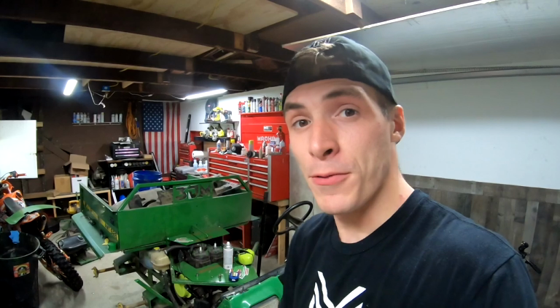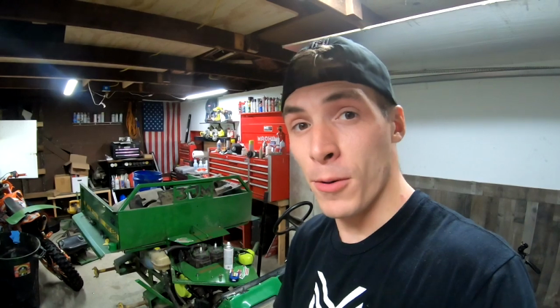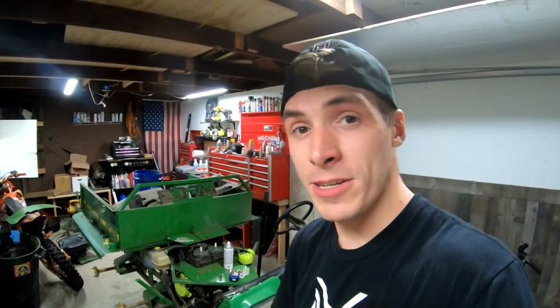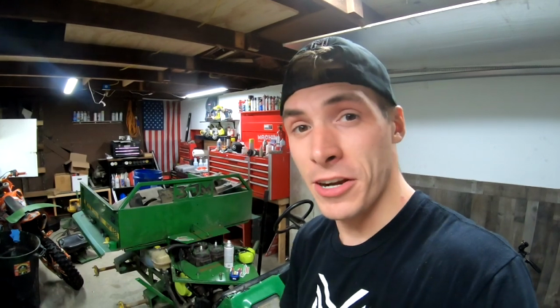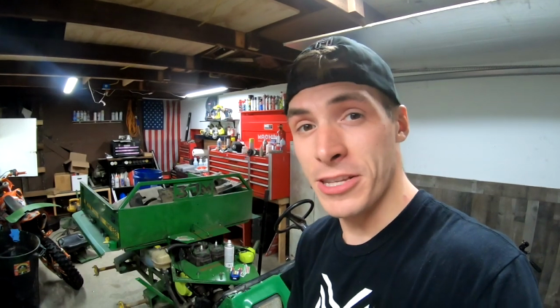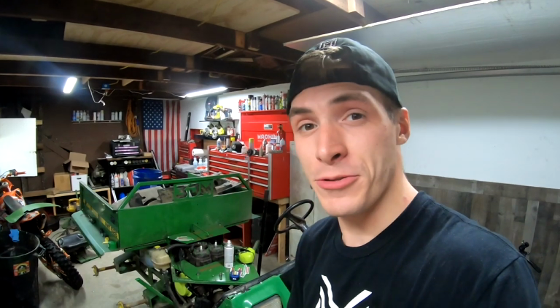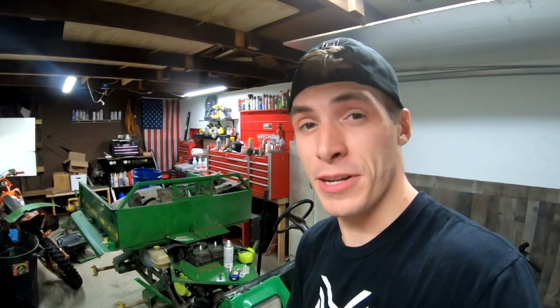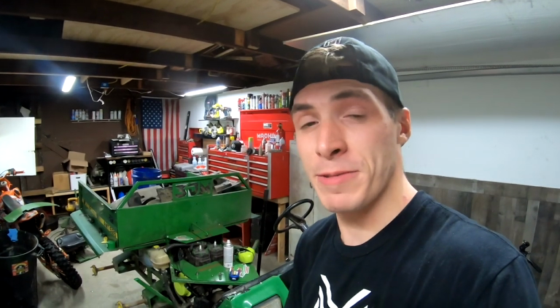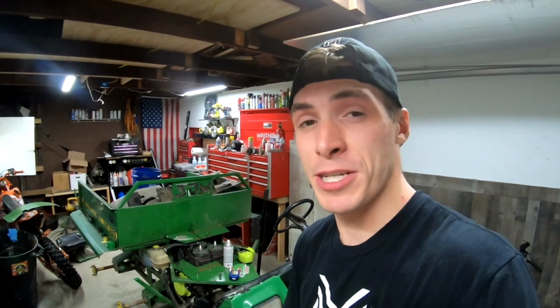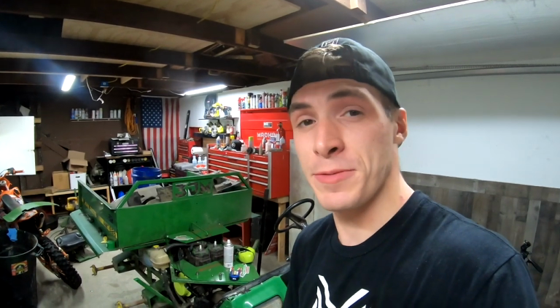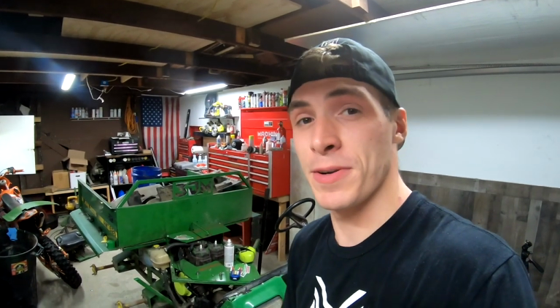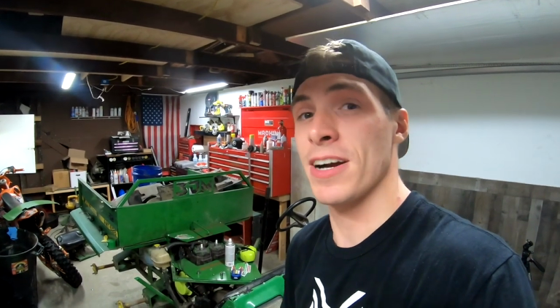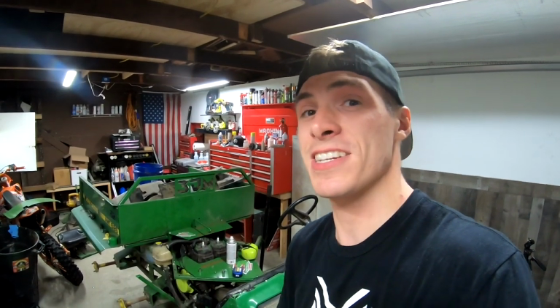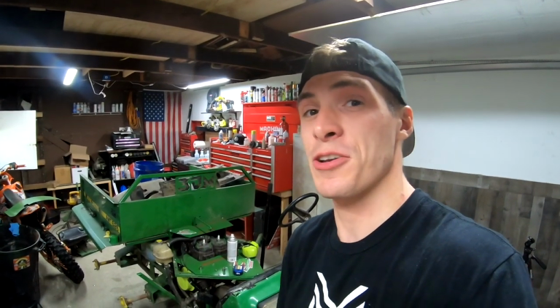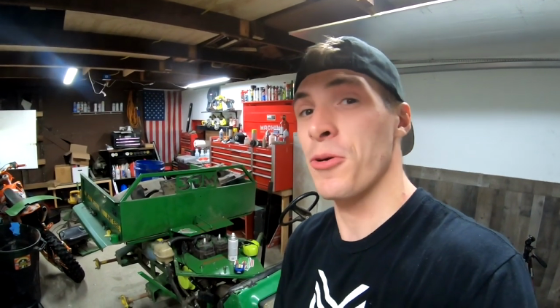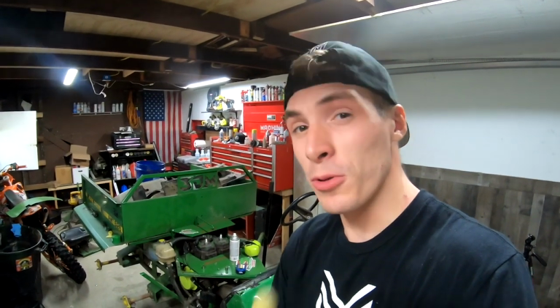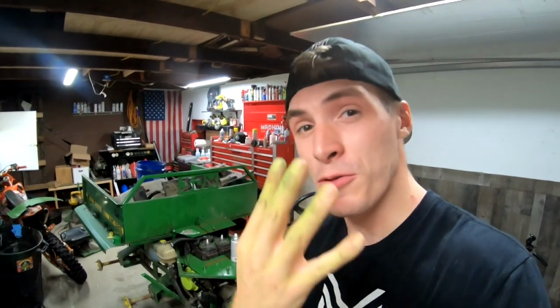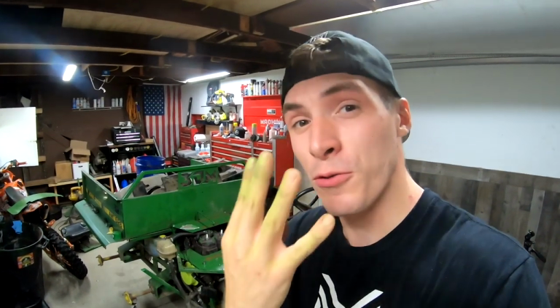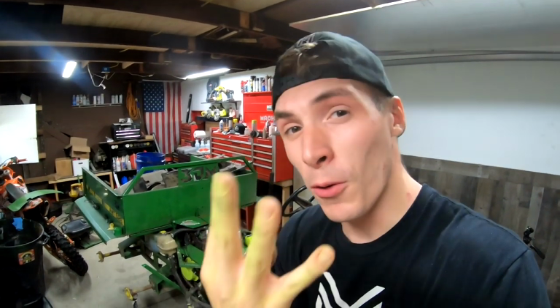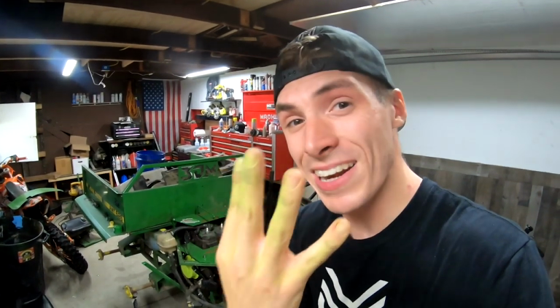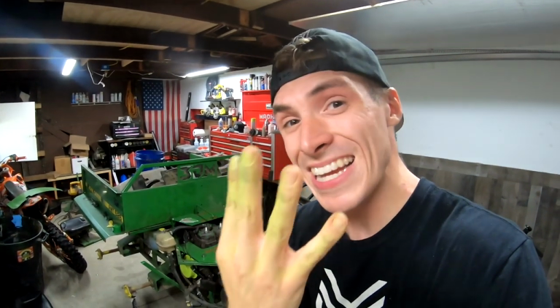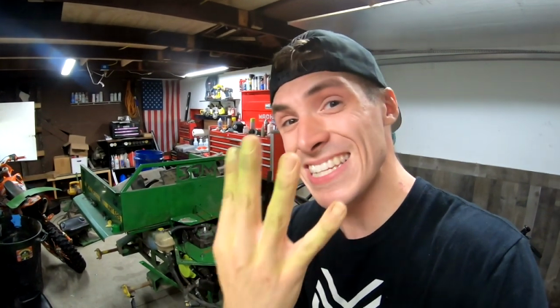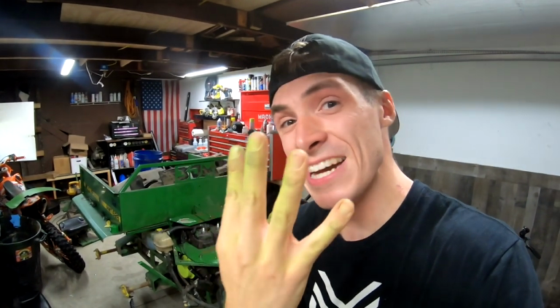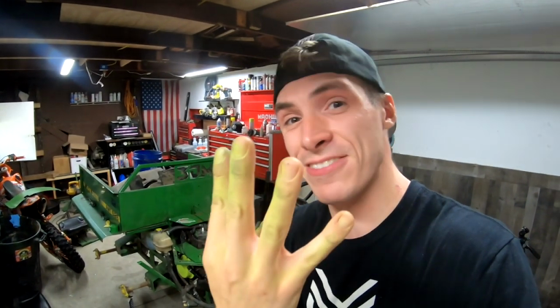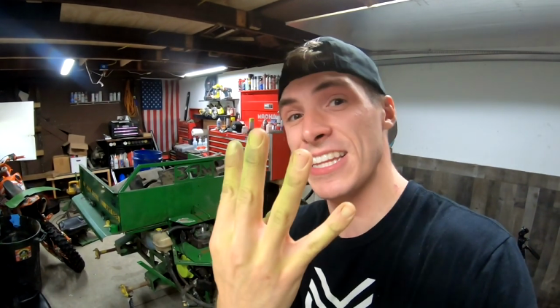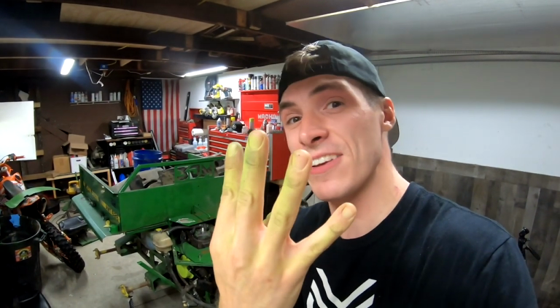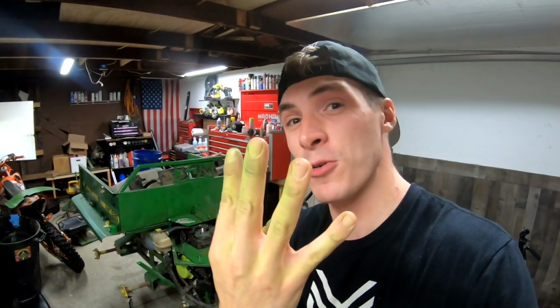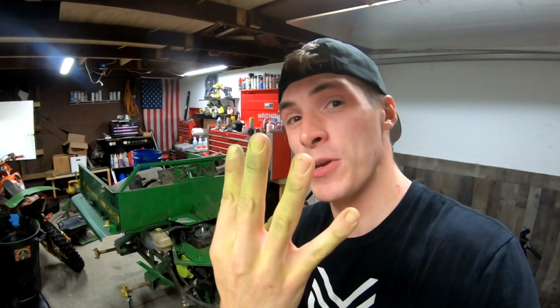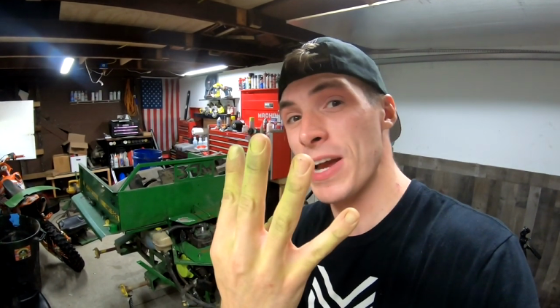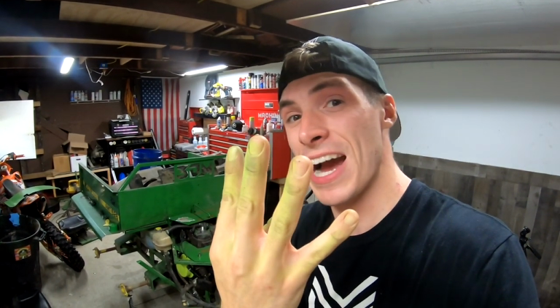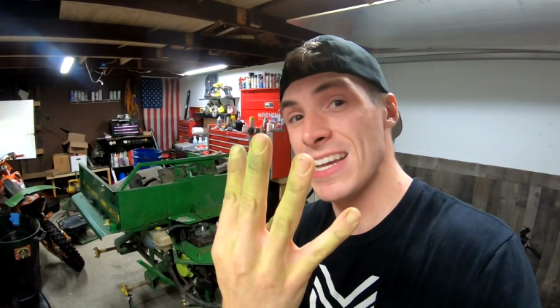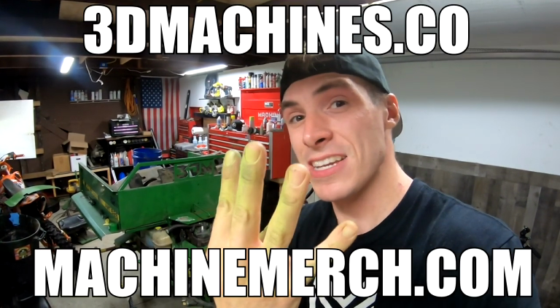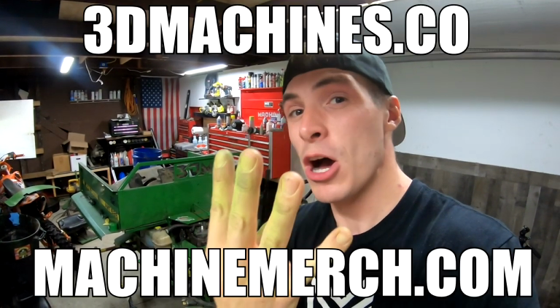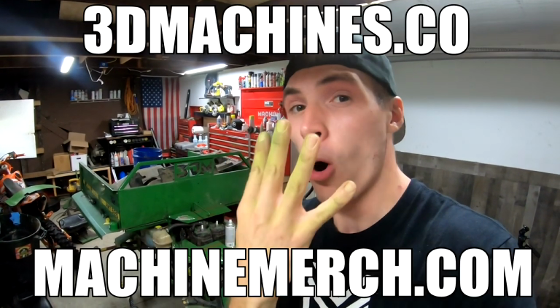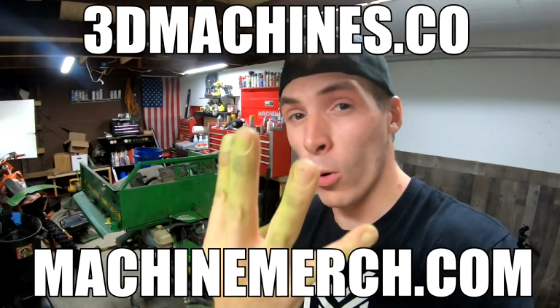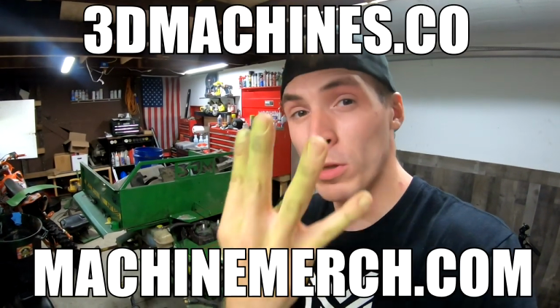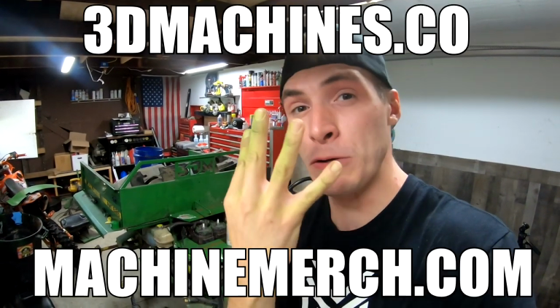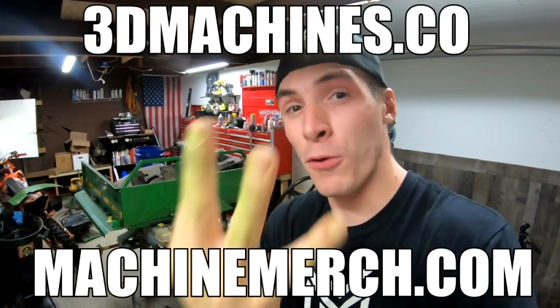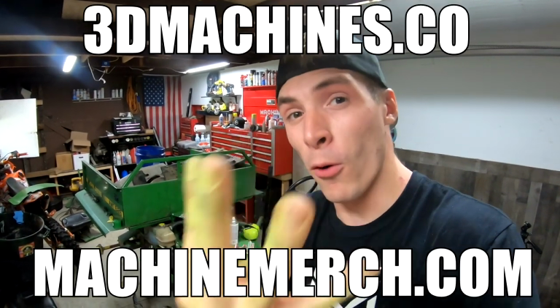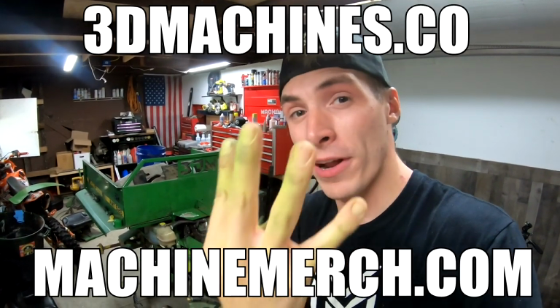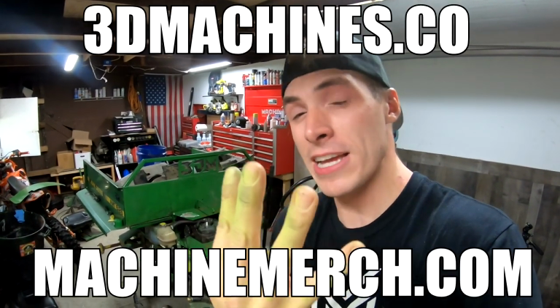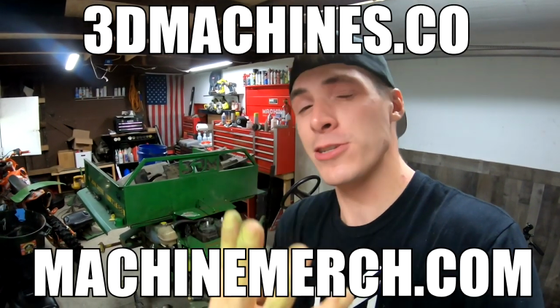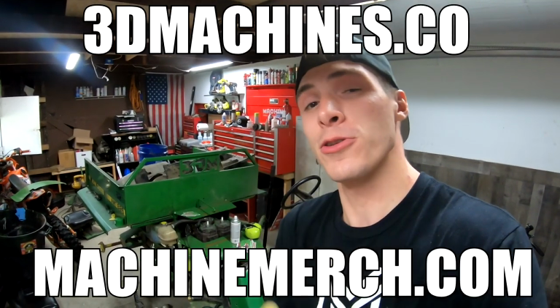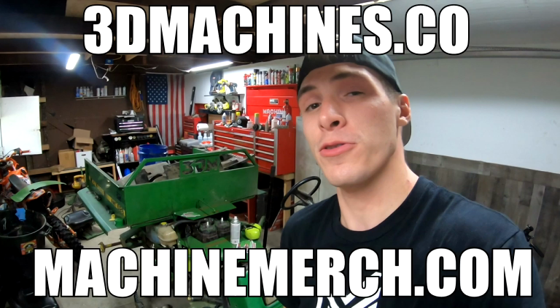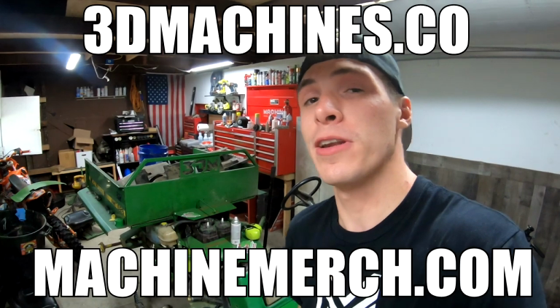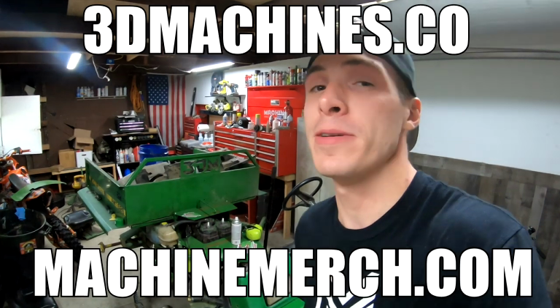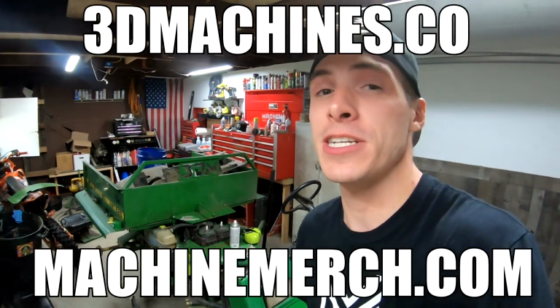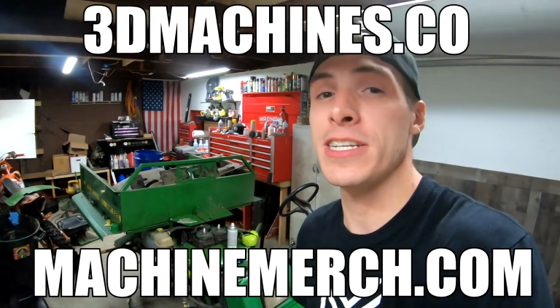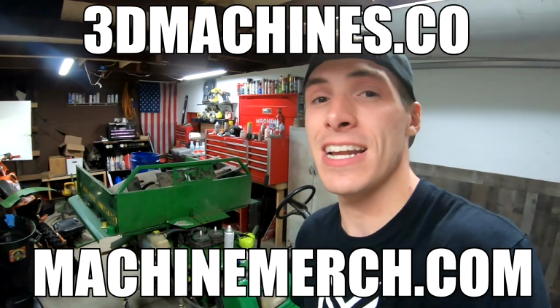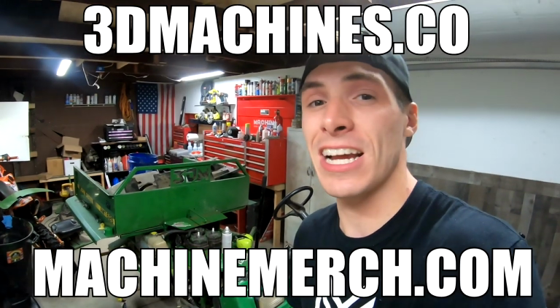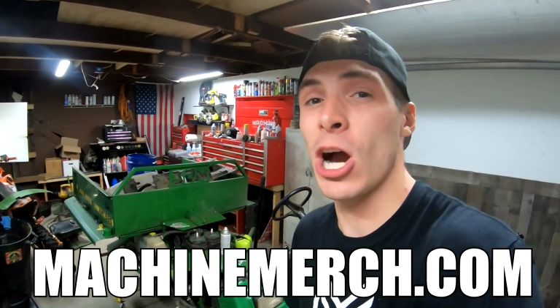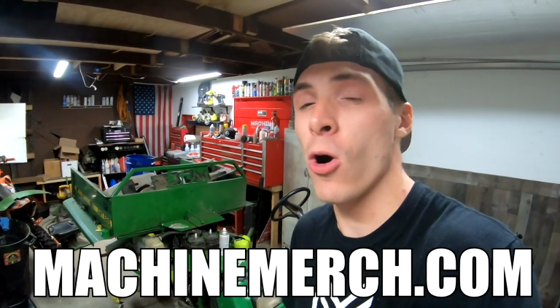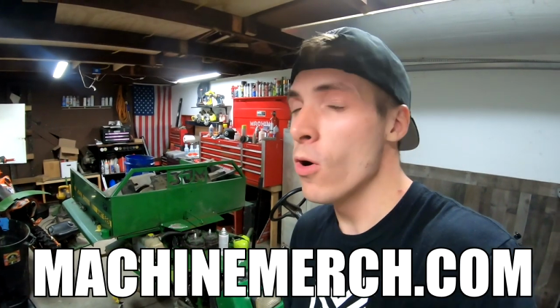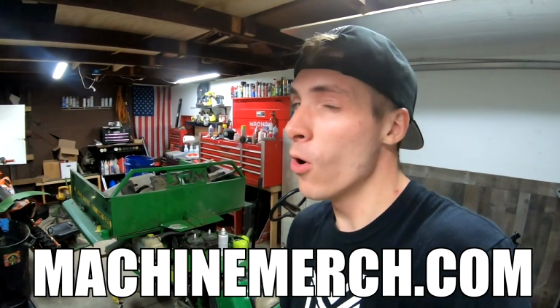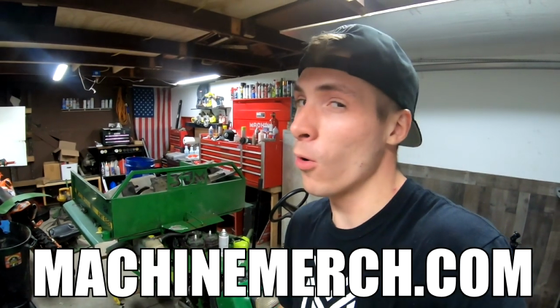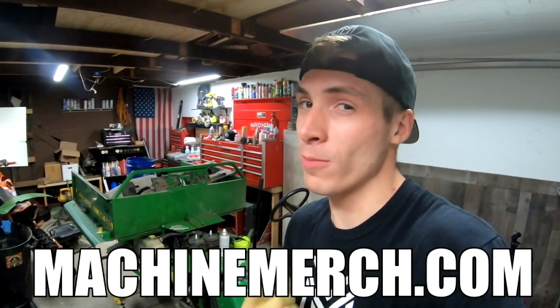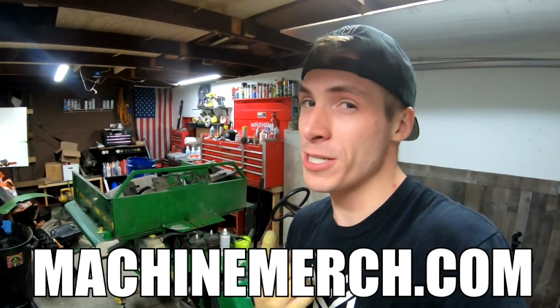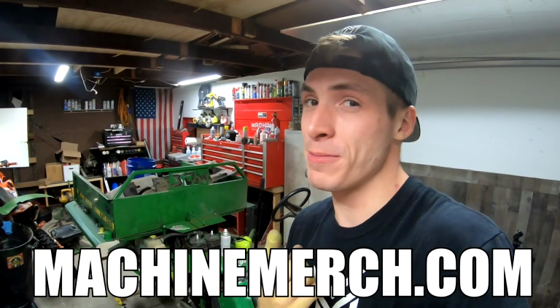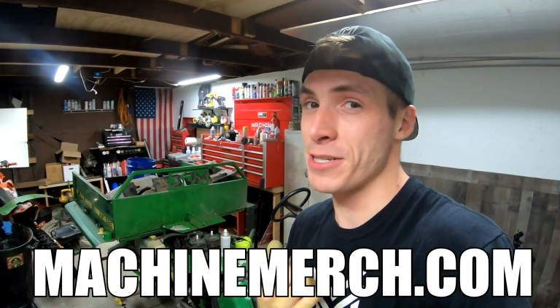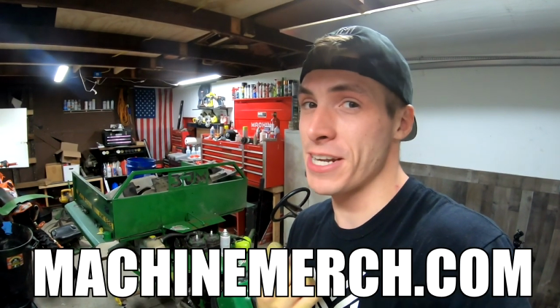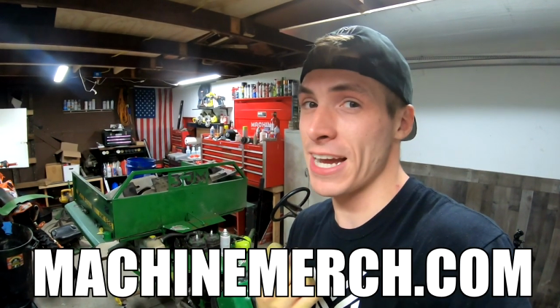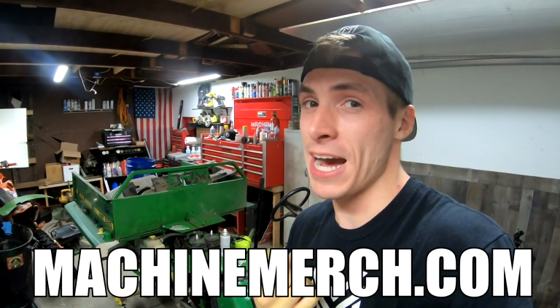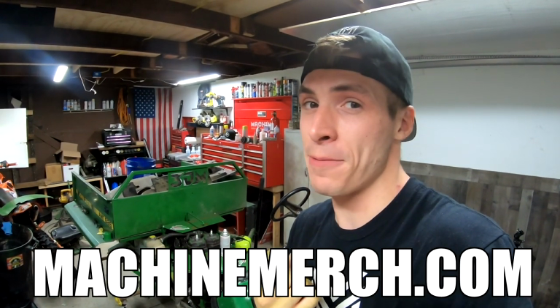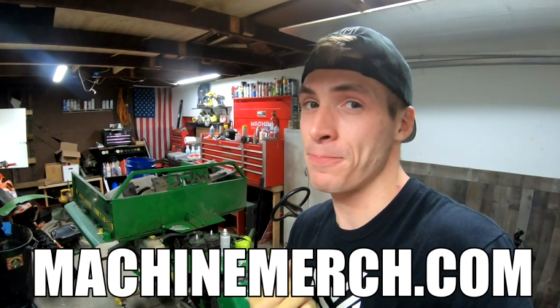Before we start this 3D Machines production, there are only four days left of the giveaway, you guys. Only four days. Go to 3DMachines.co or Machinemers.com.